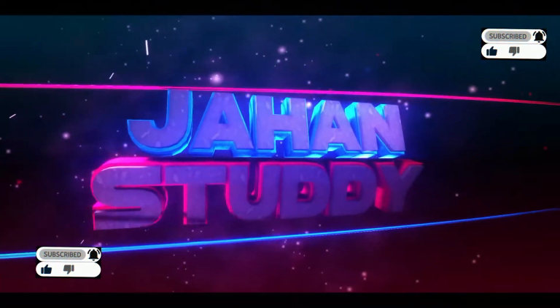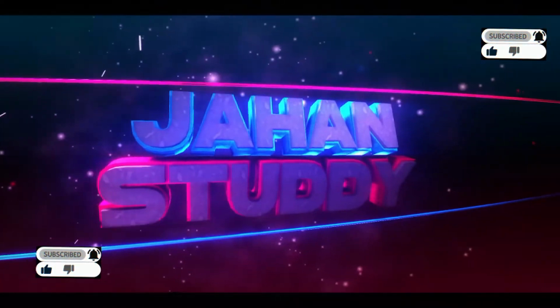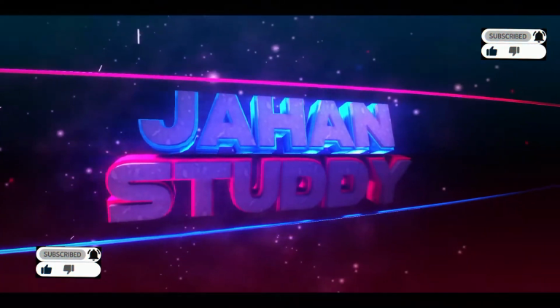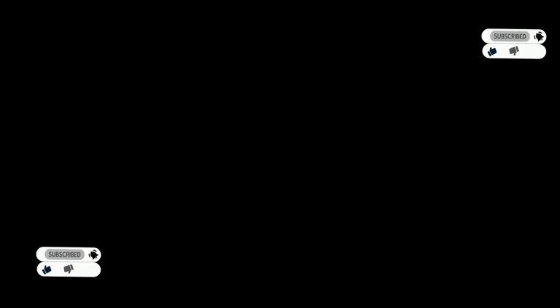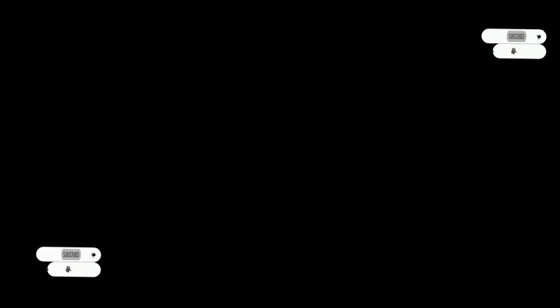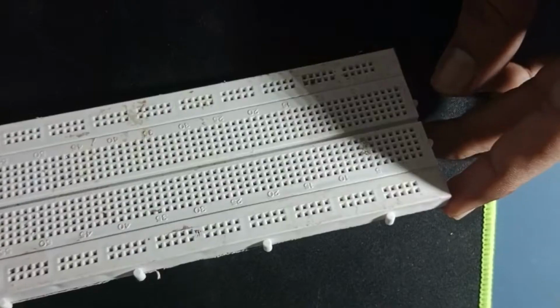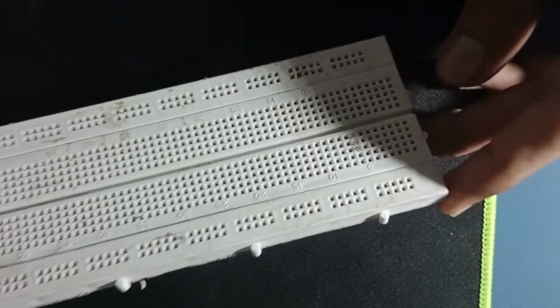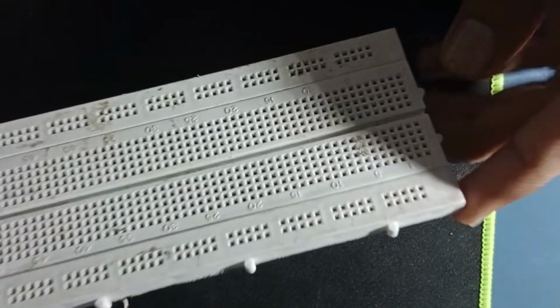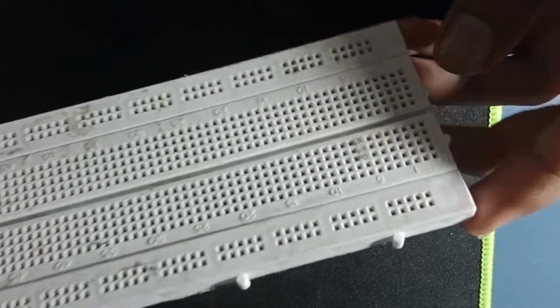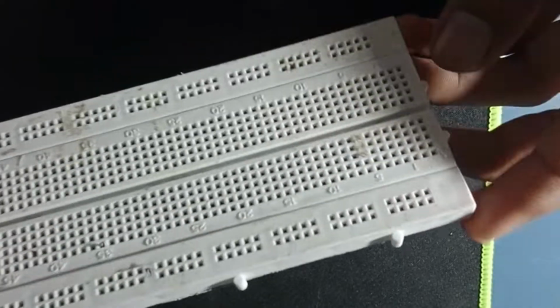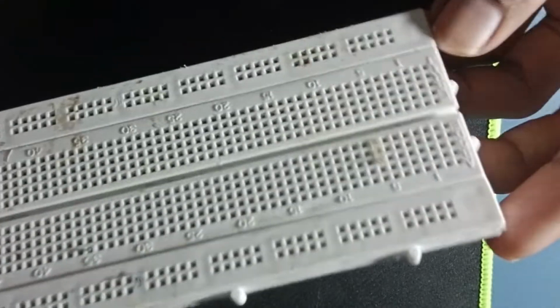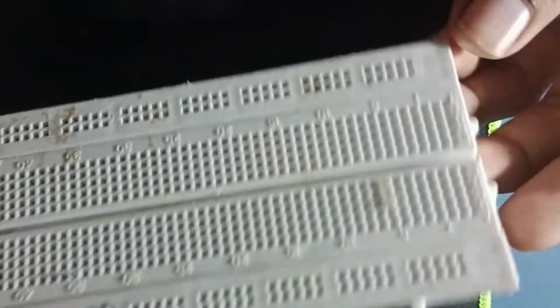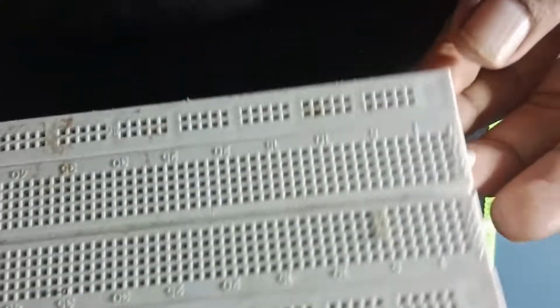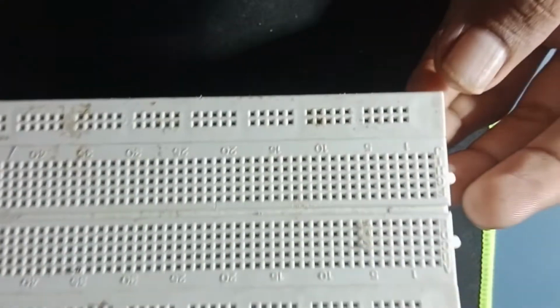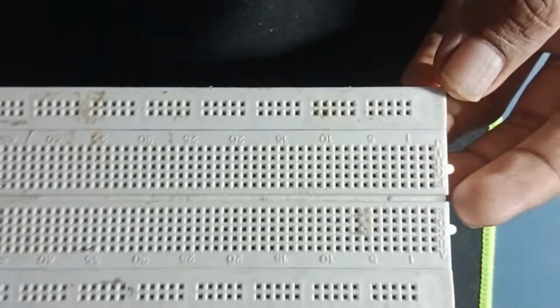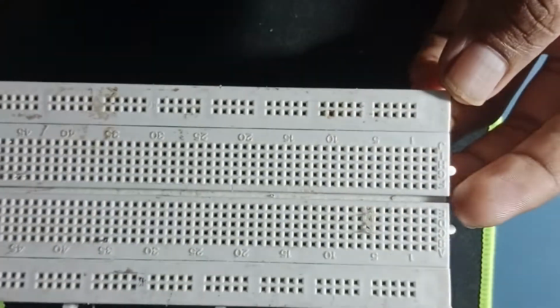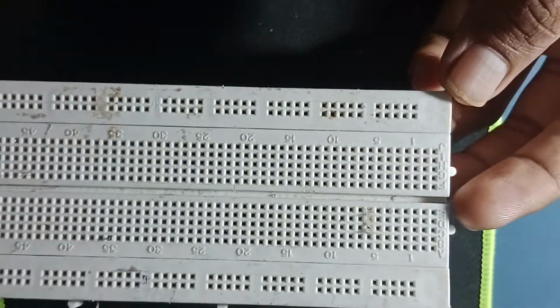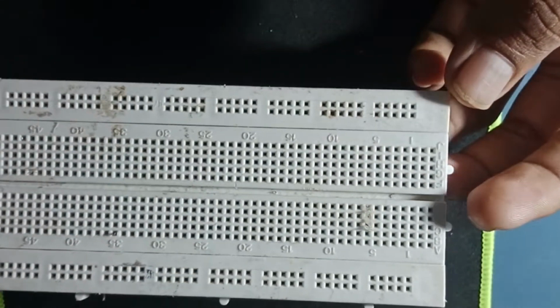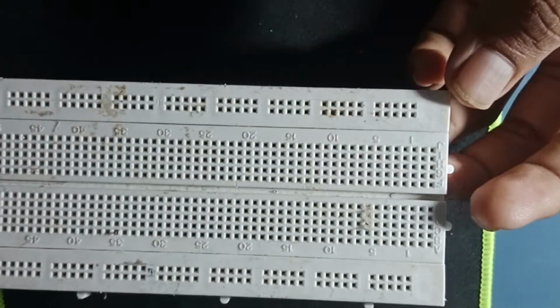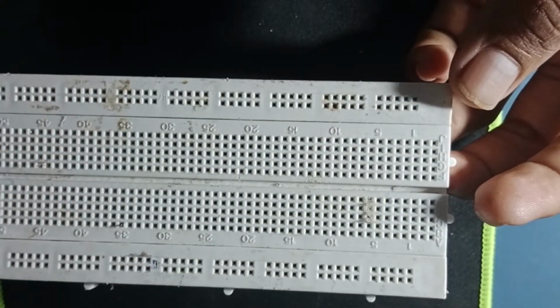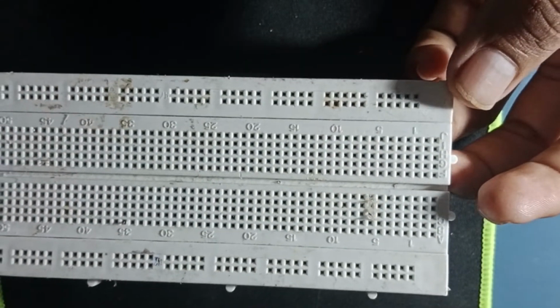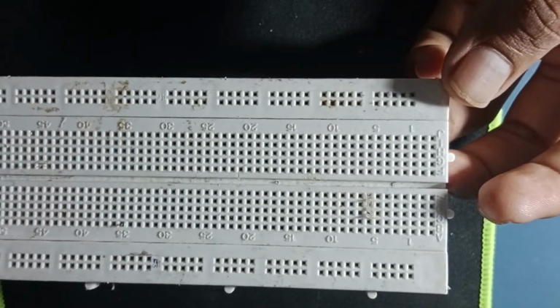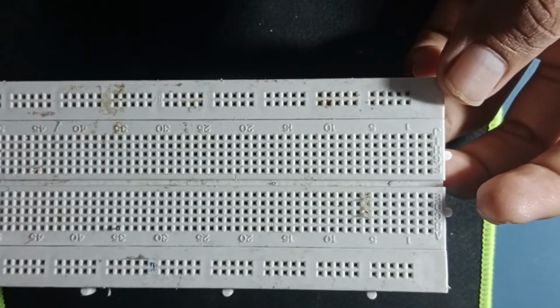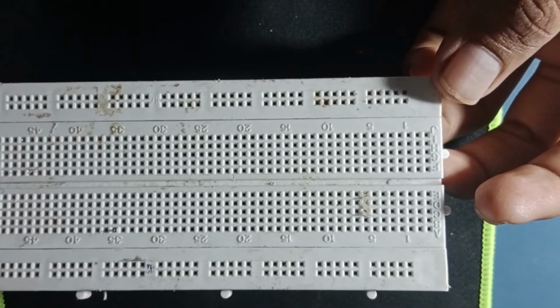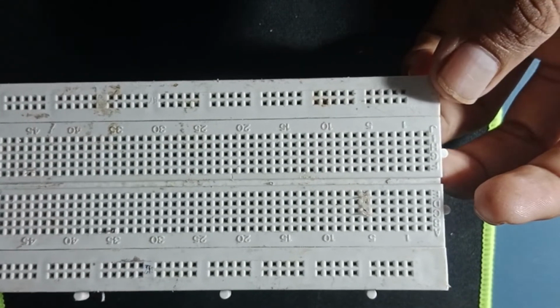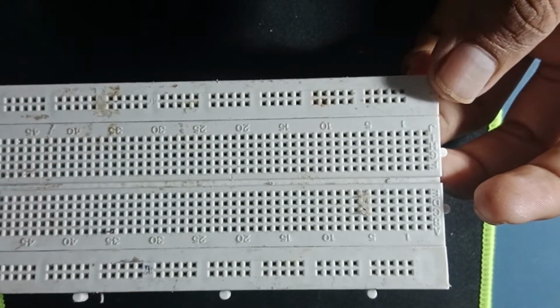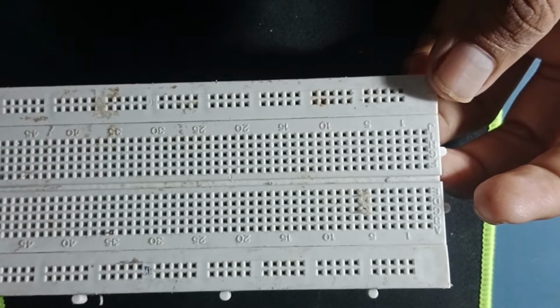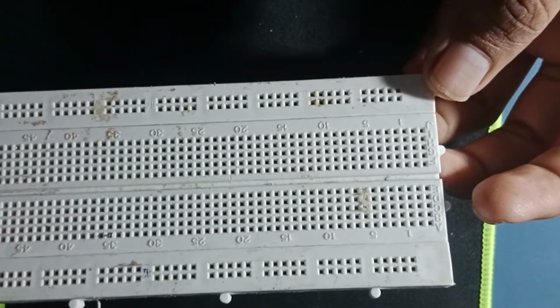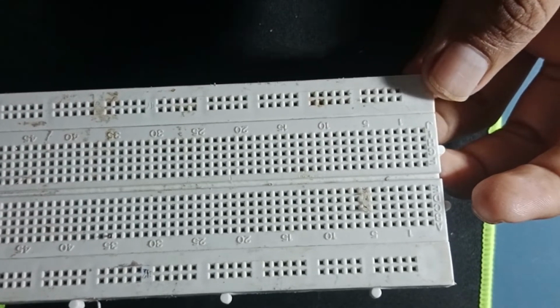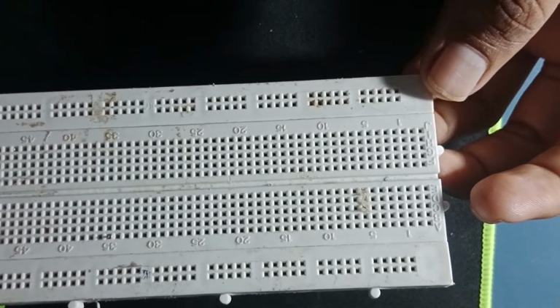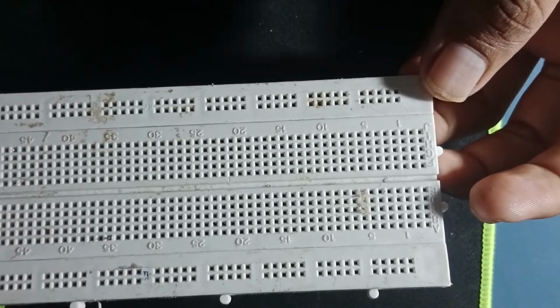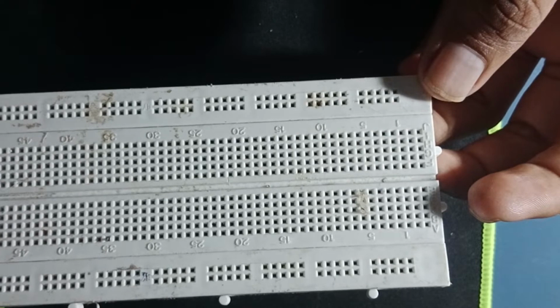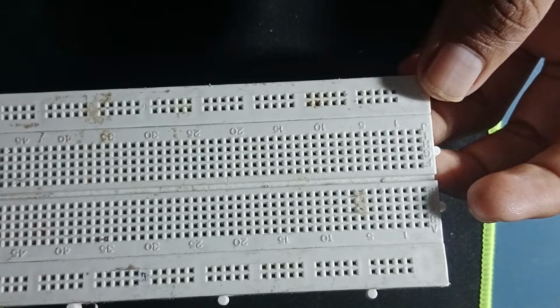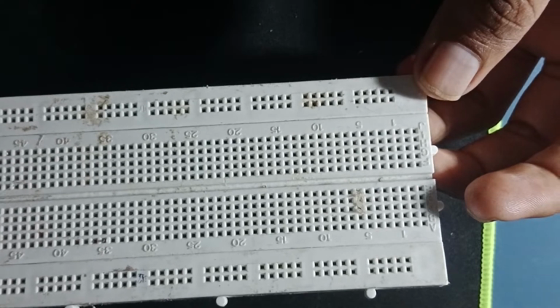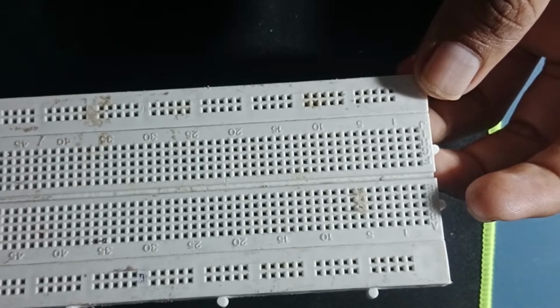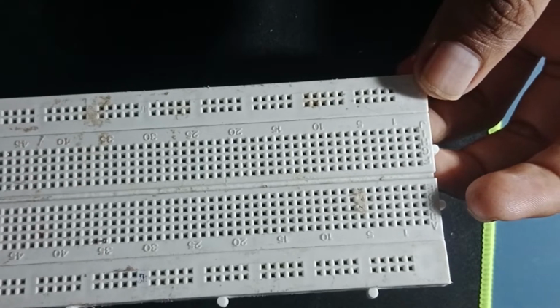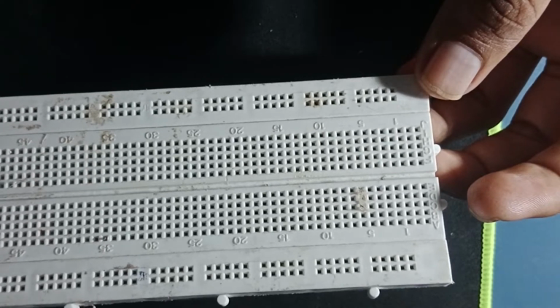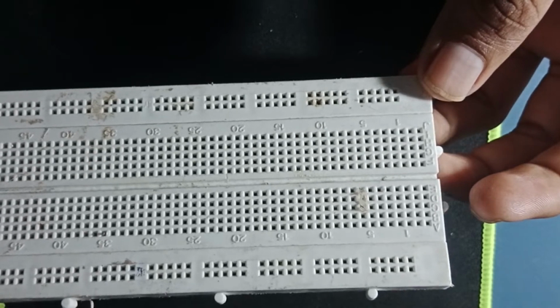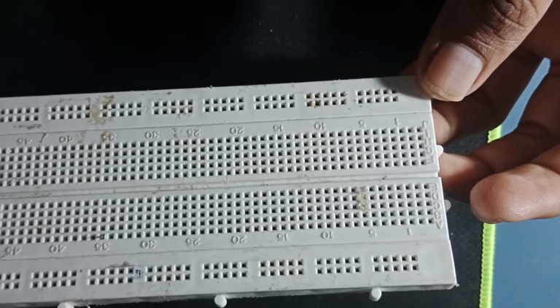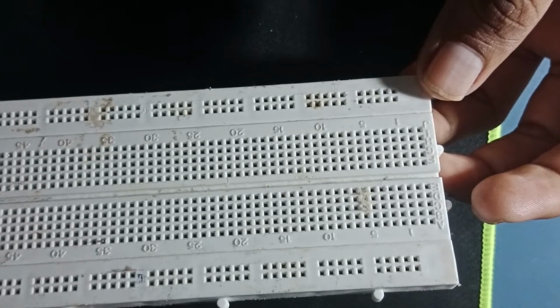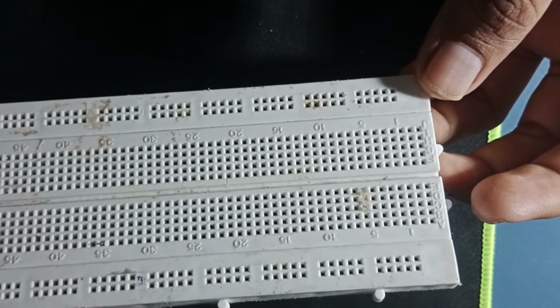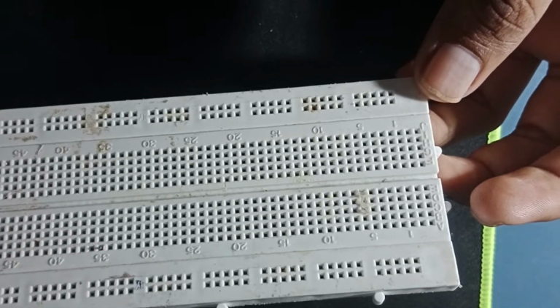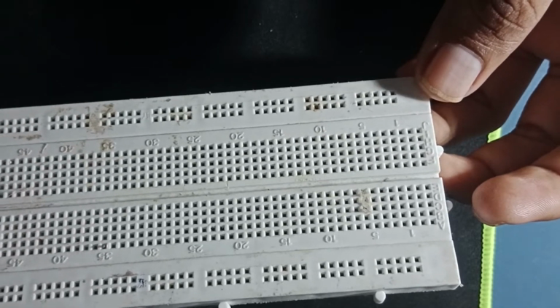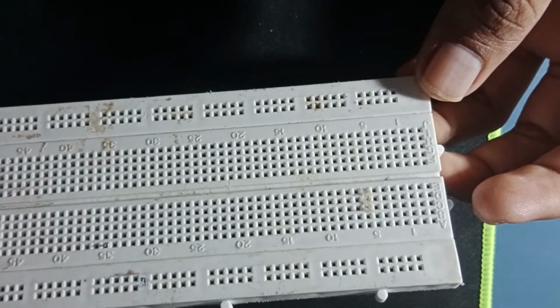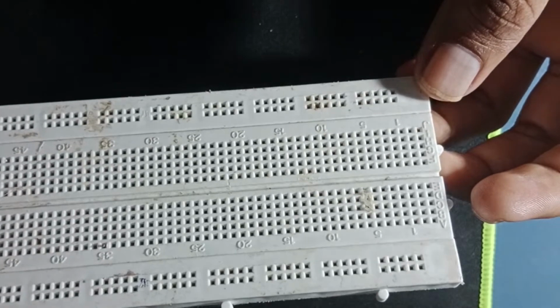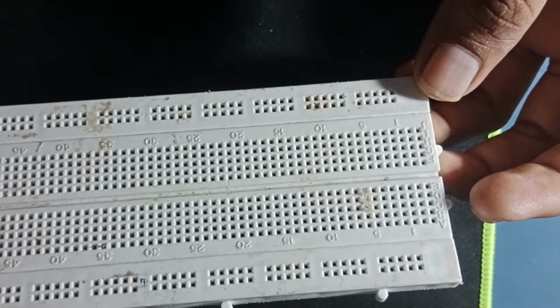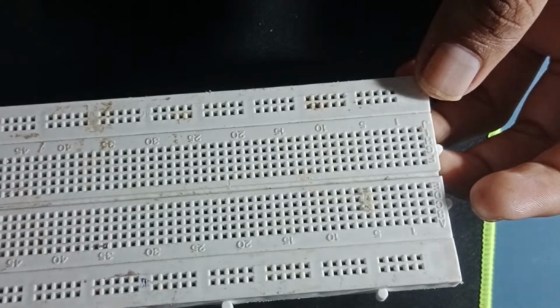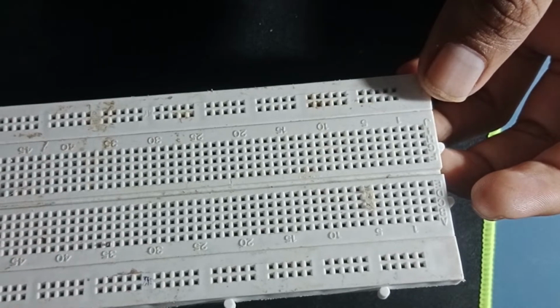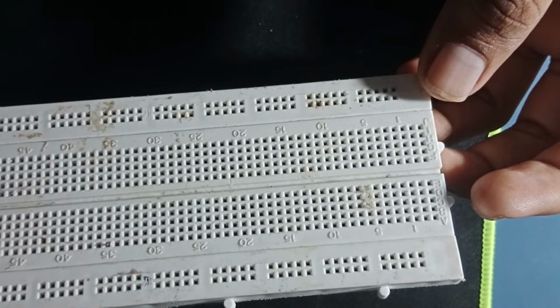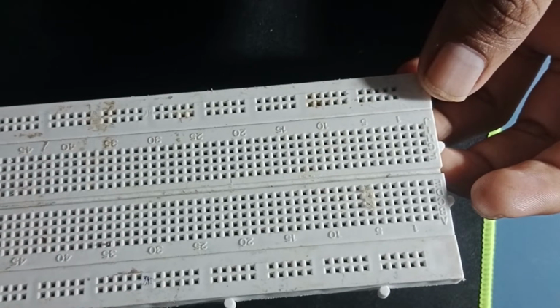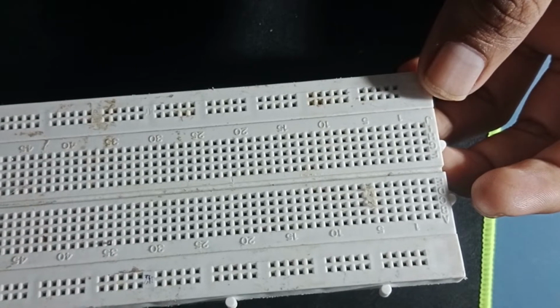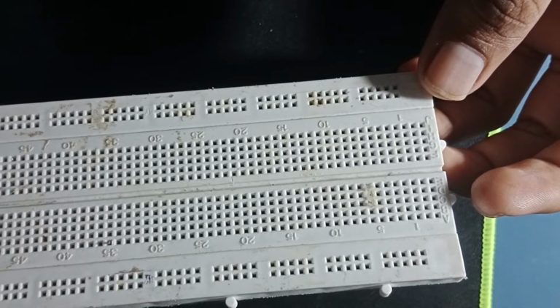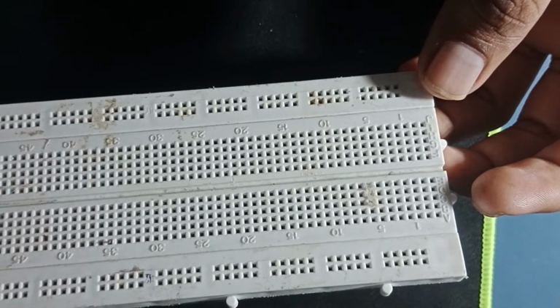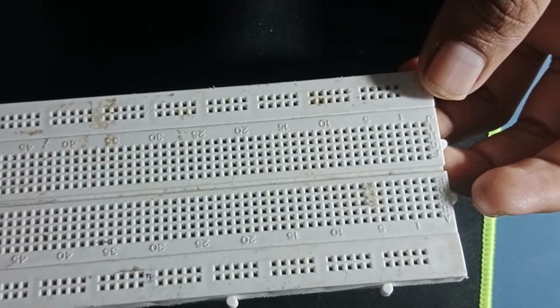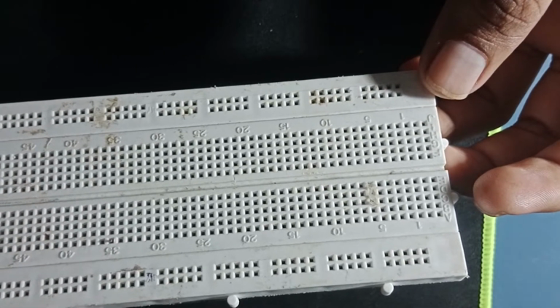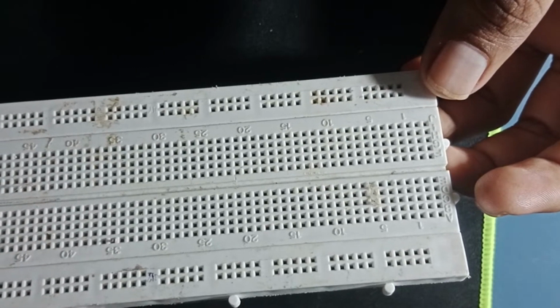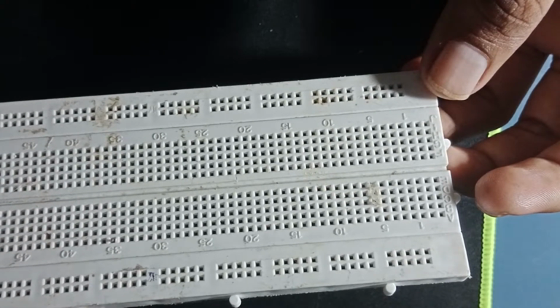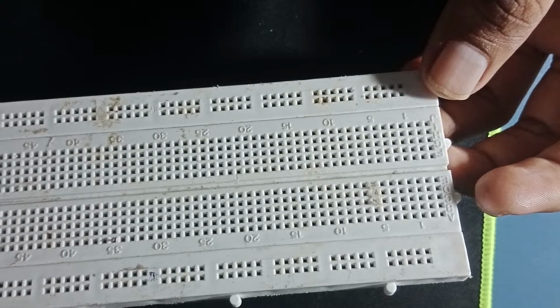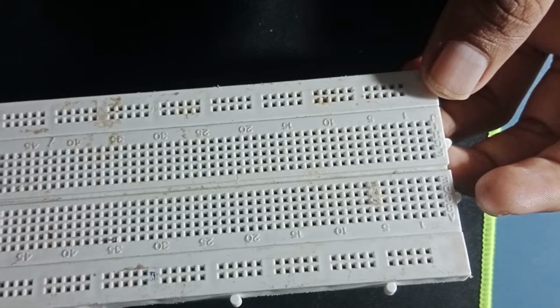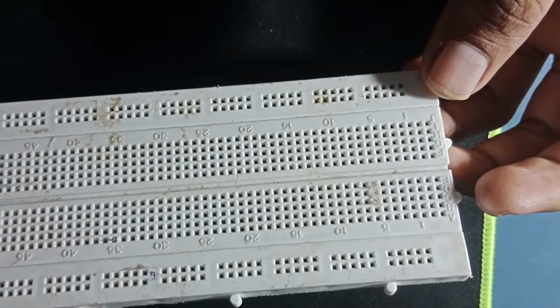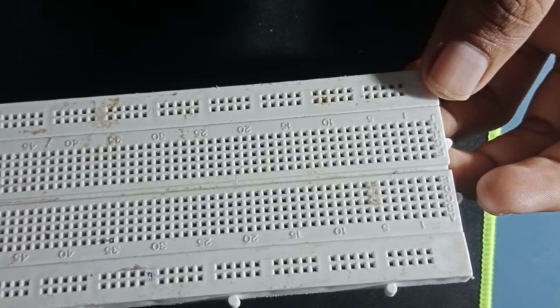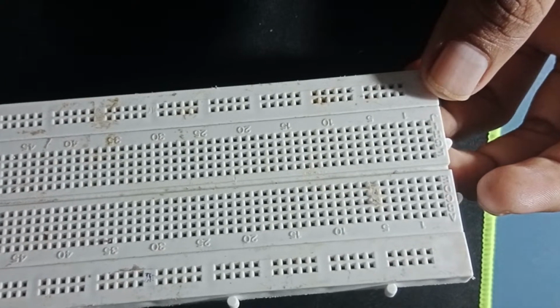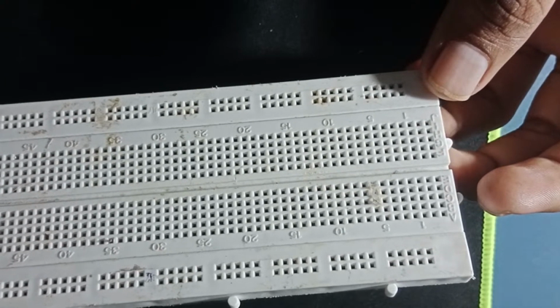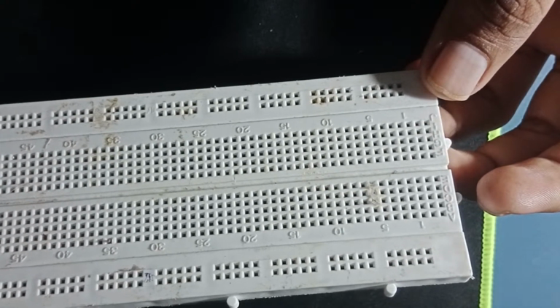Asalaamu alaykum guys, I am going to show you how to work on the breadboard and how to connect and use it.